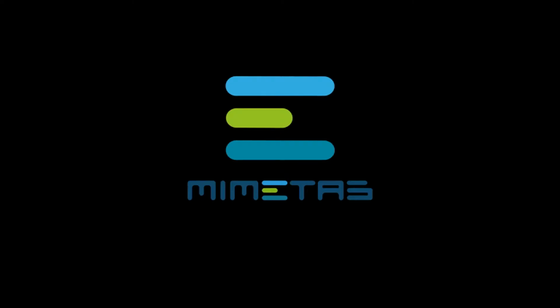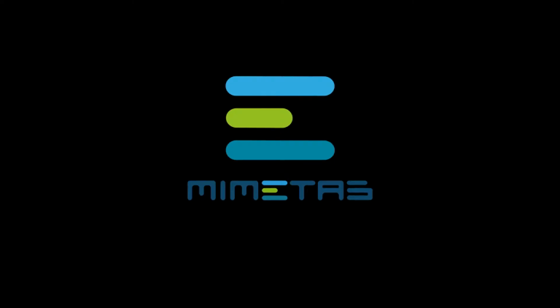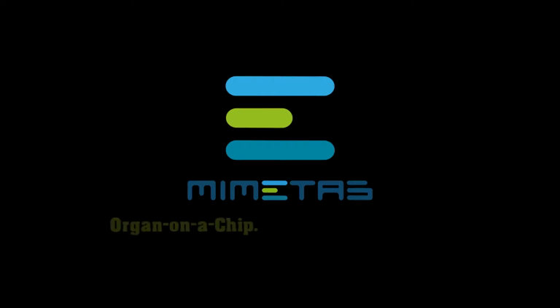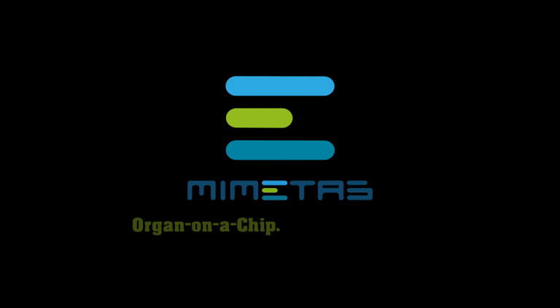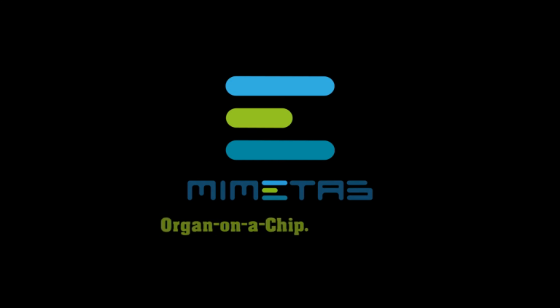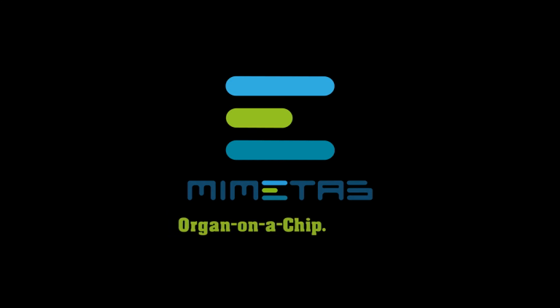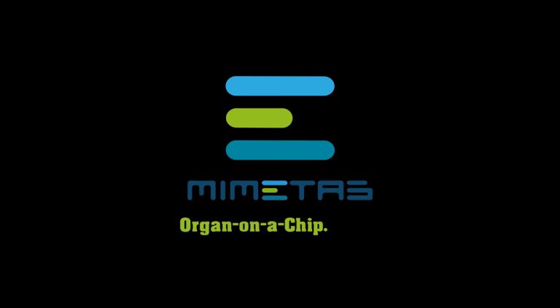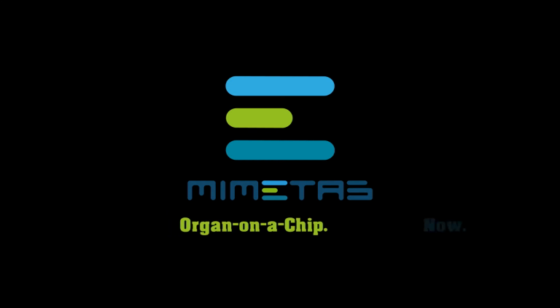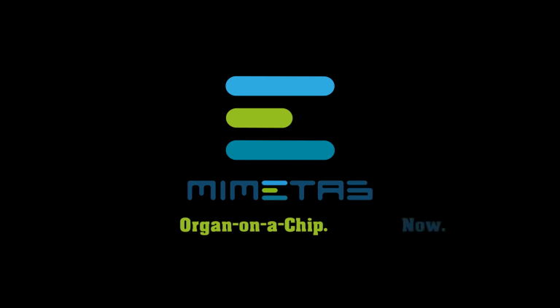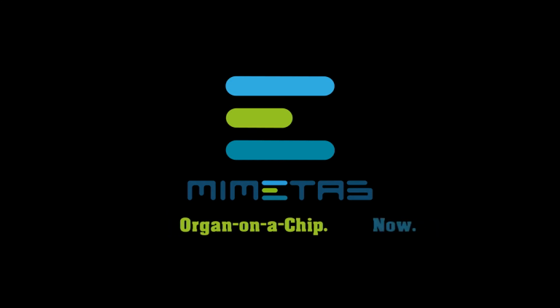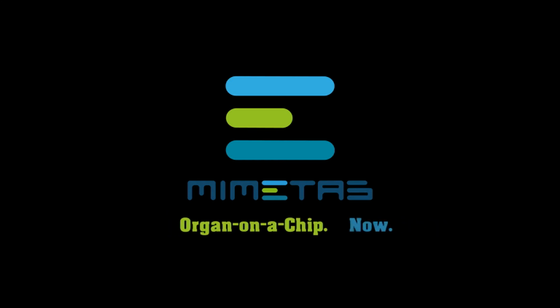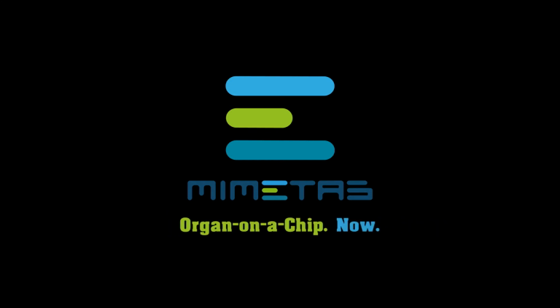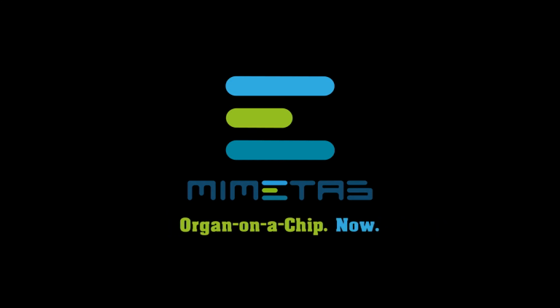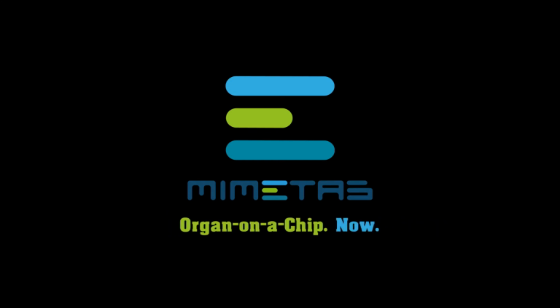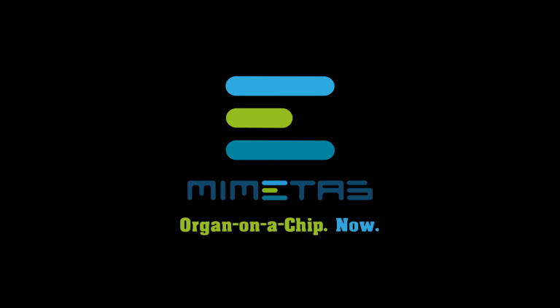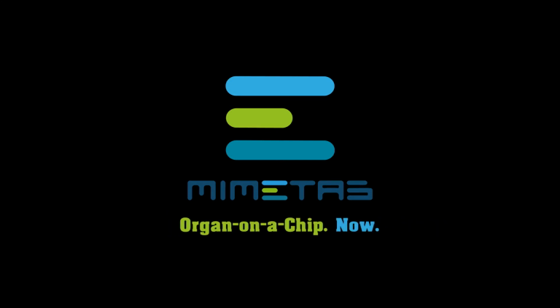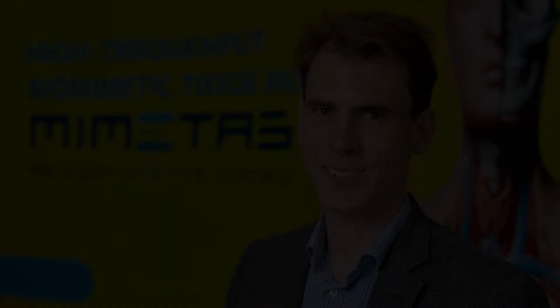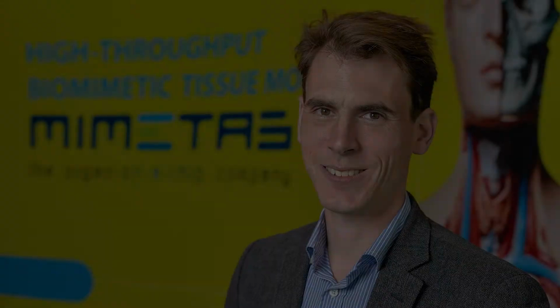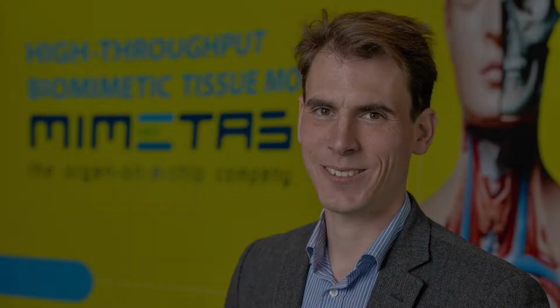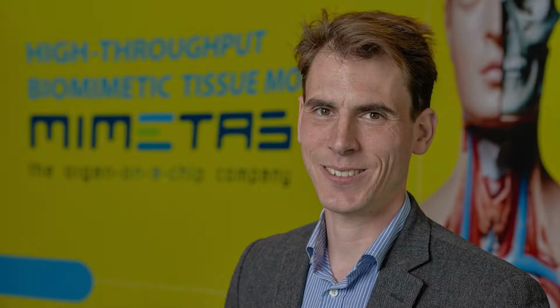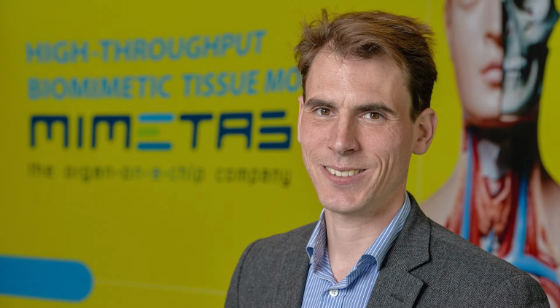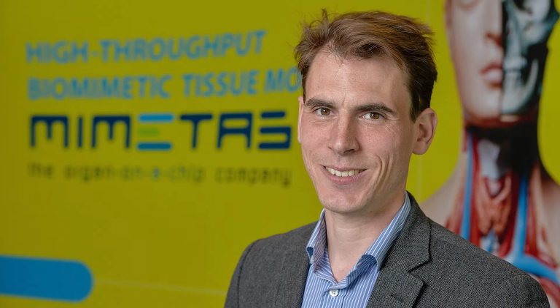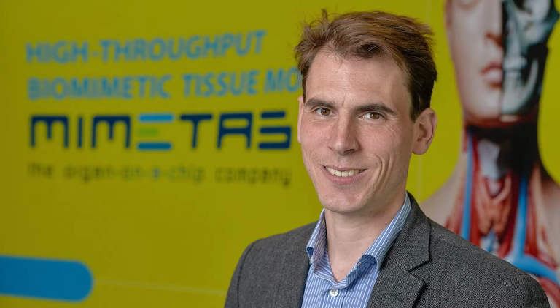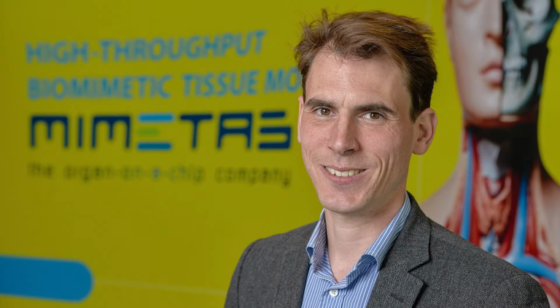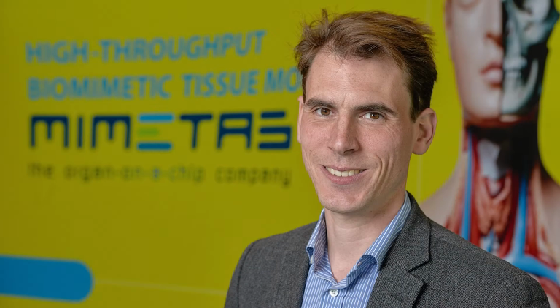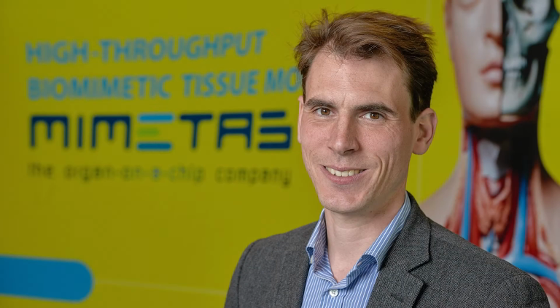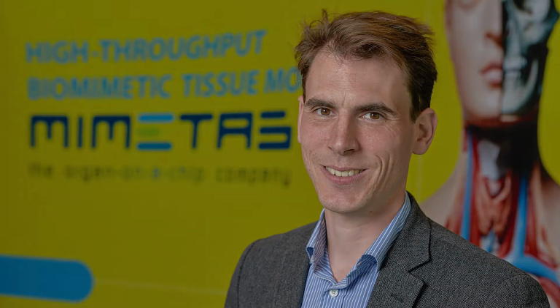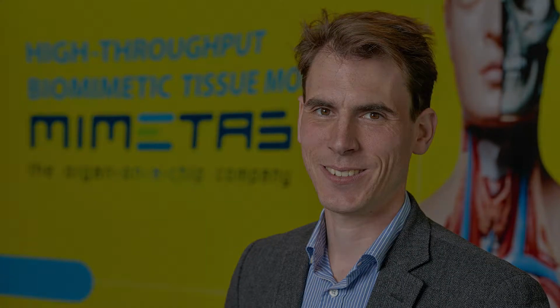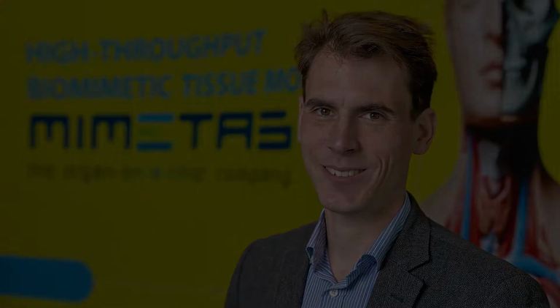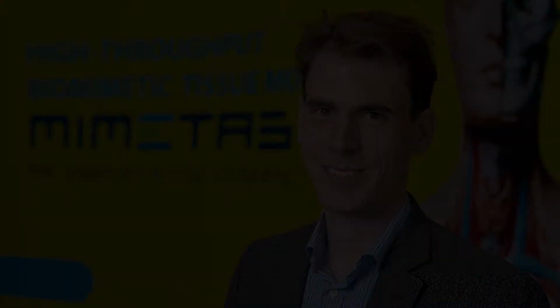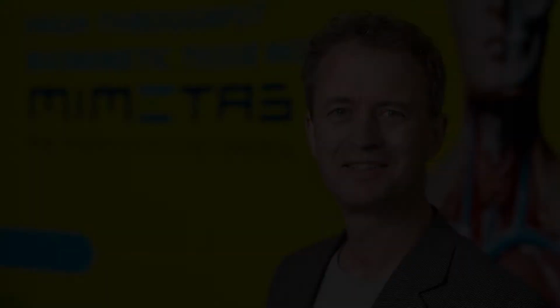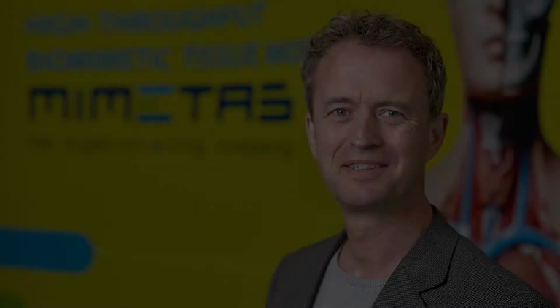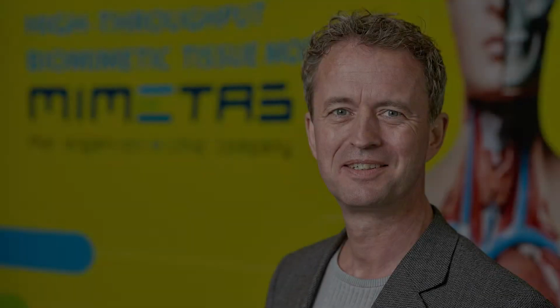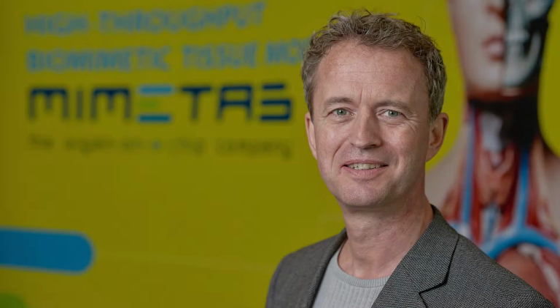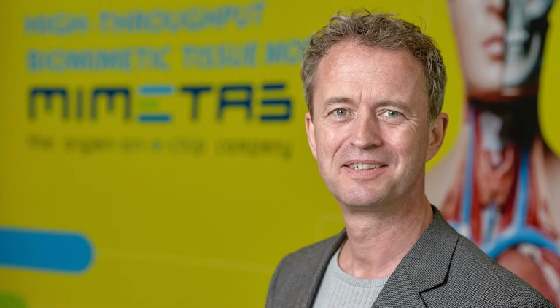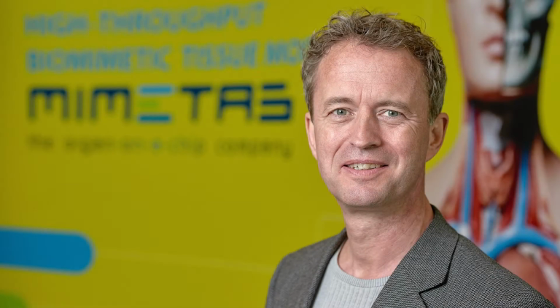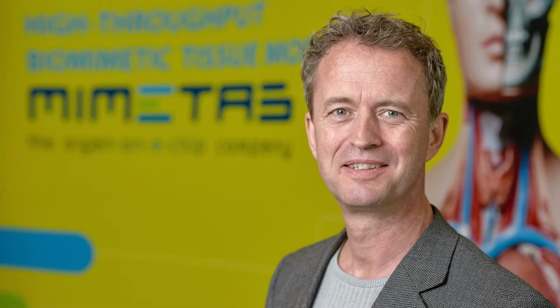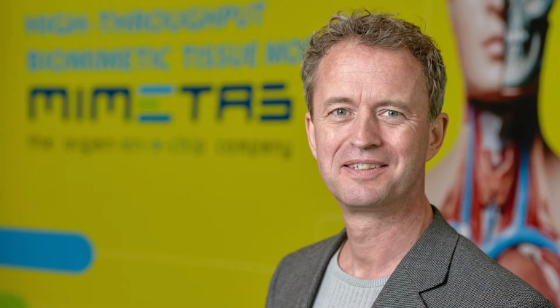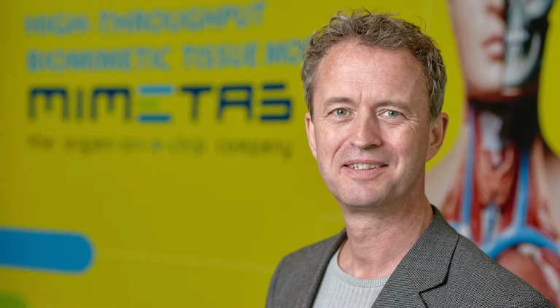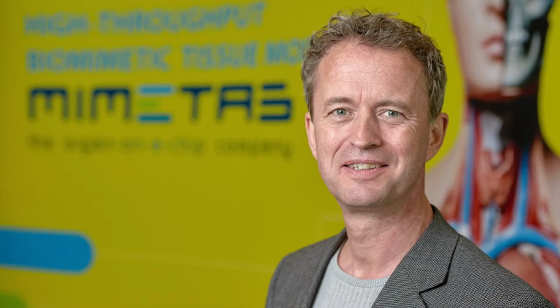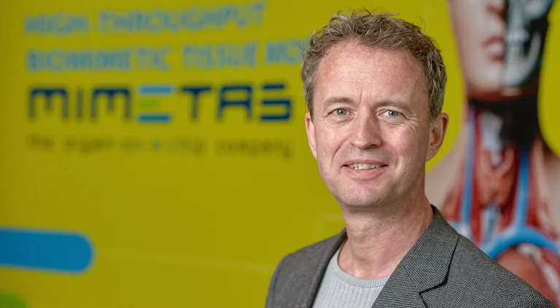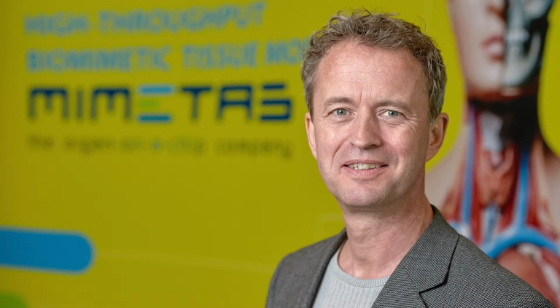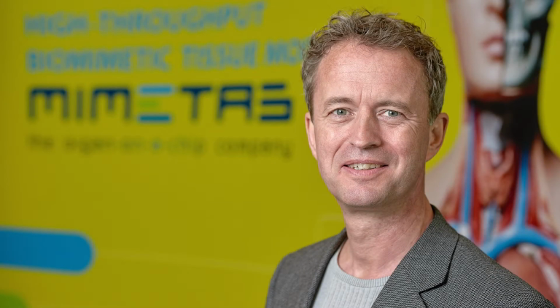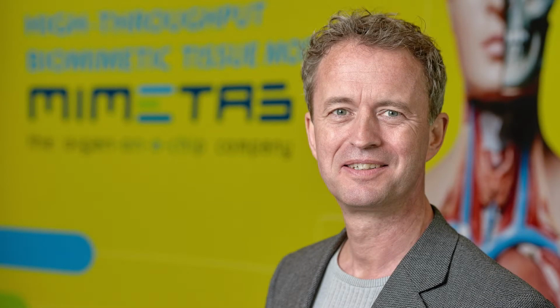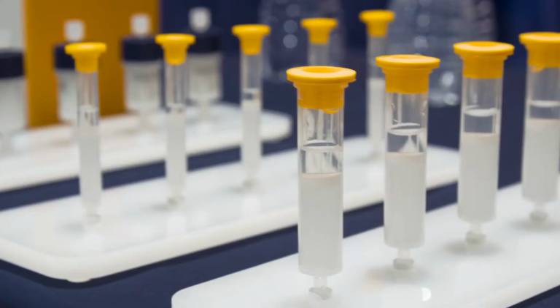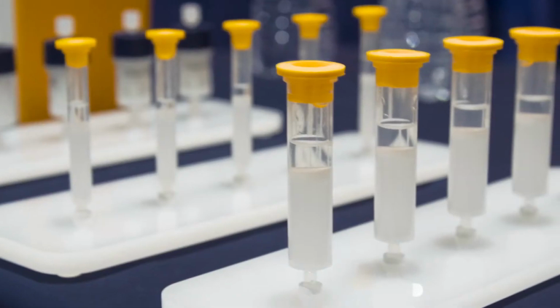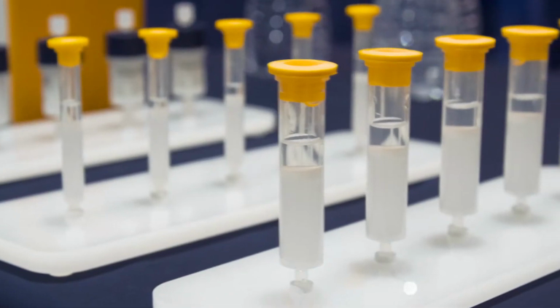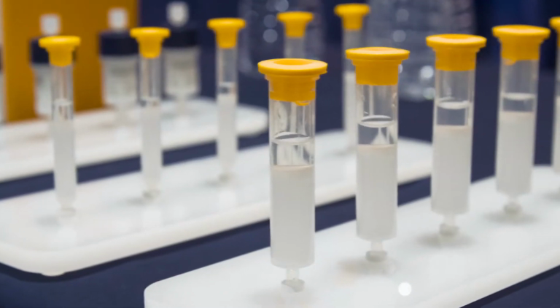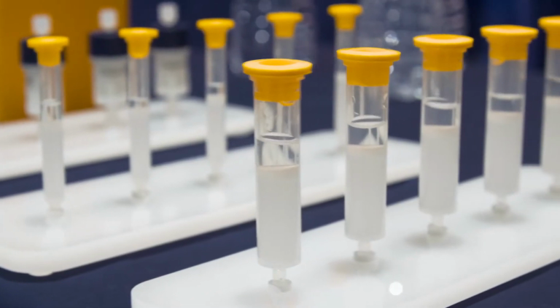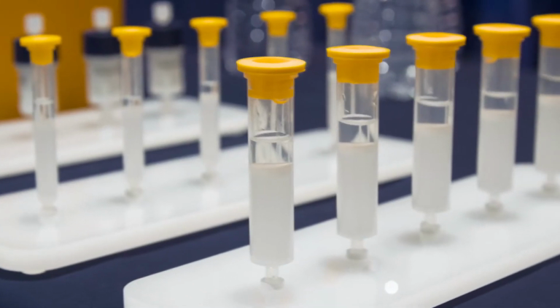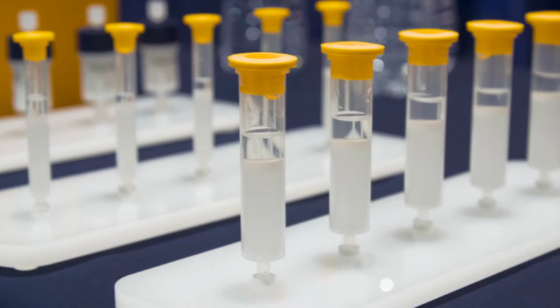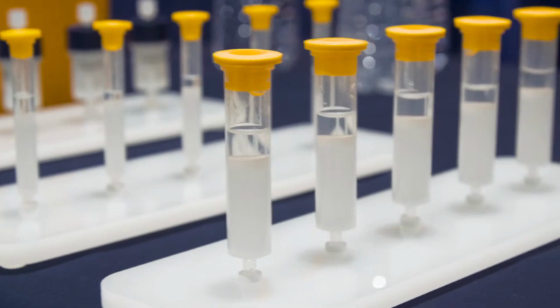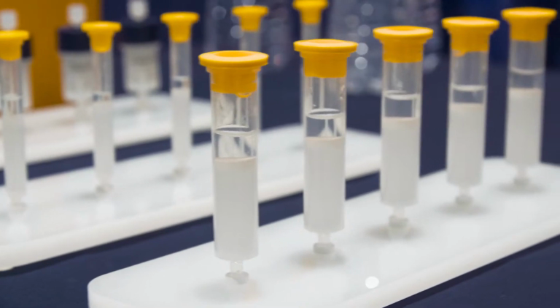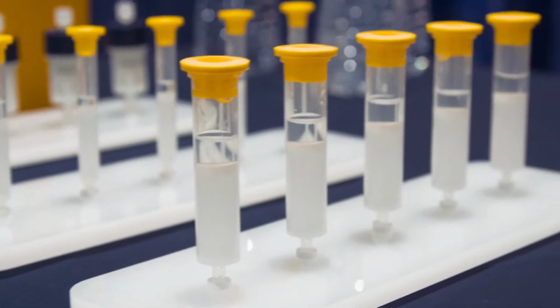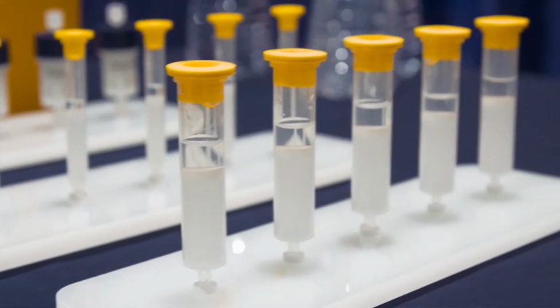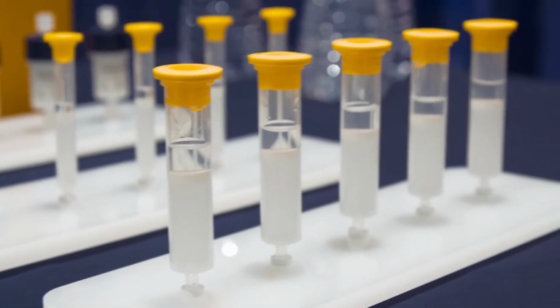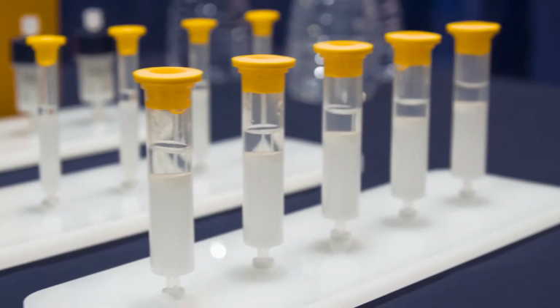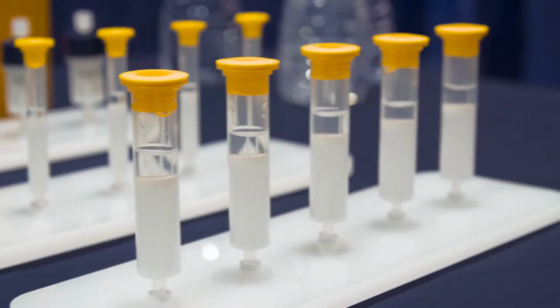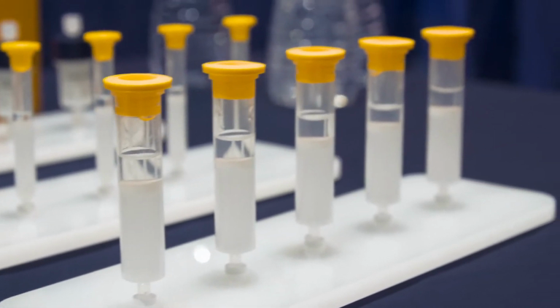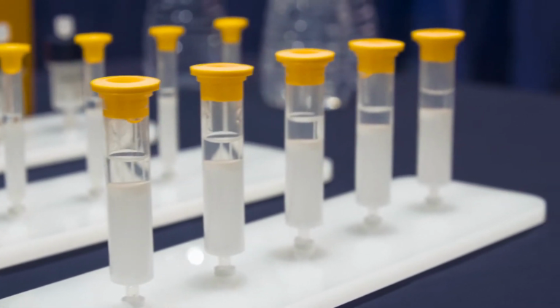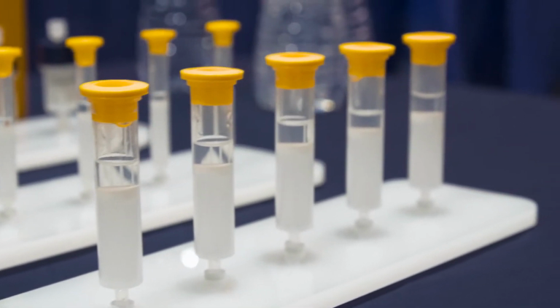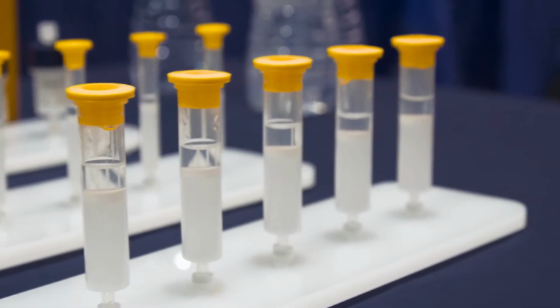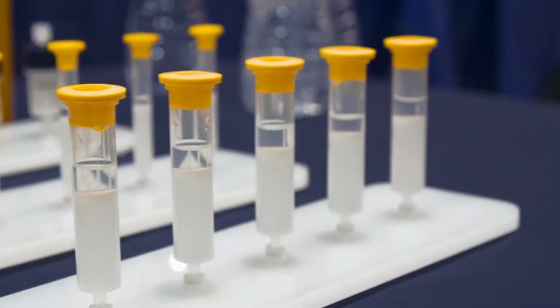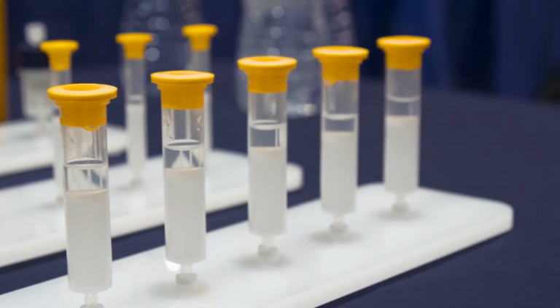Mementus is growing faster than expected and the founders say they are now working with nearly the top 10 pharmaceutical companies worldwide.